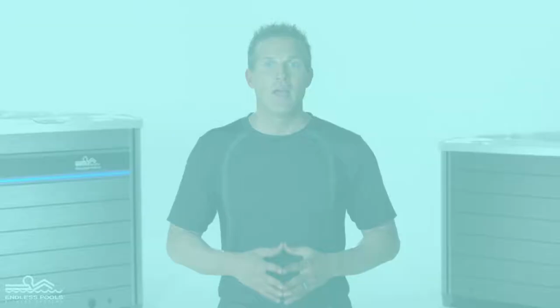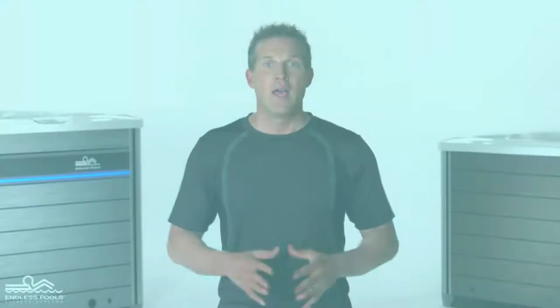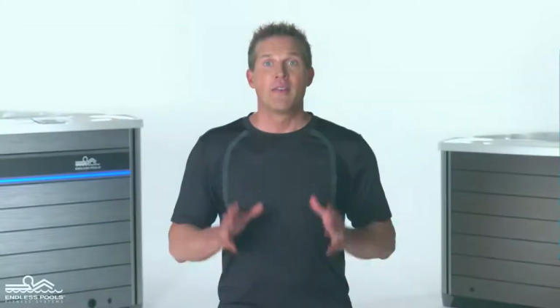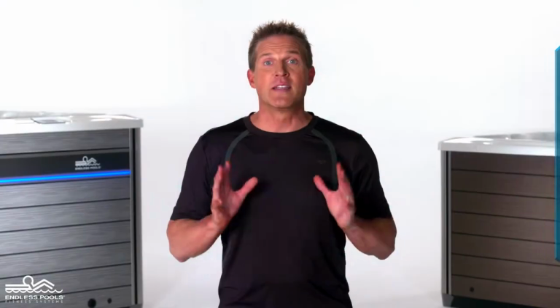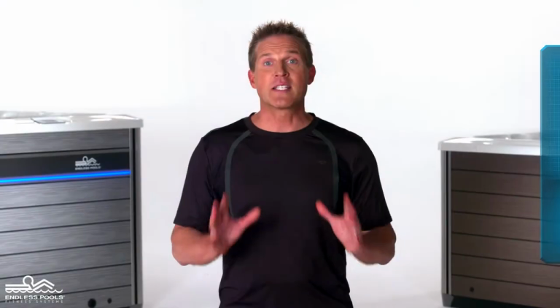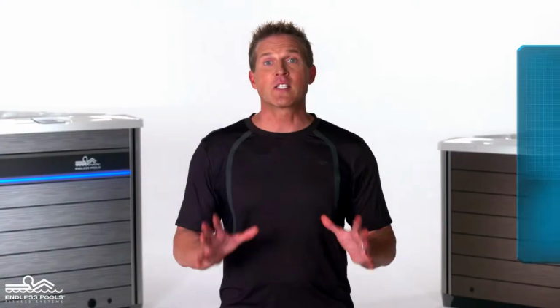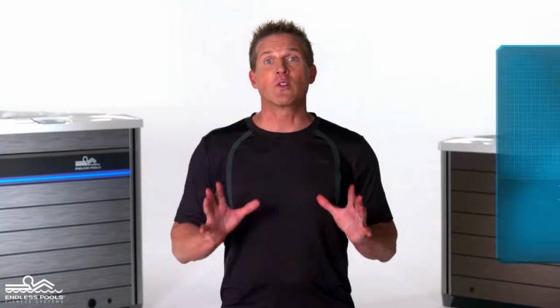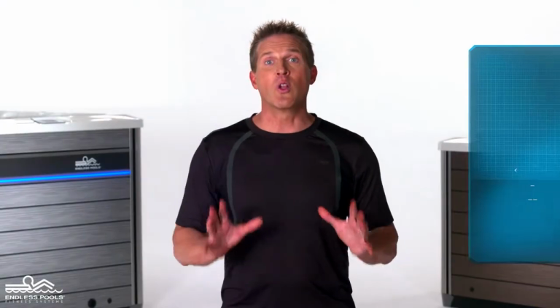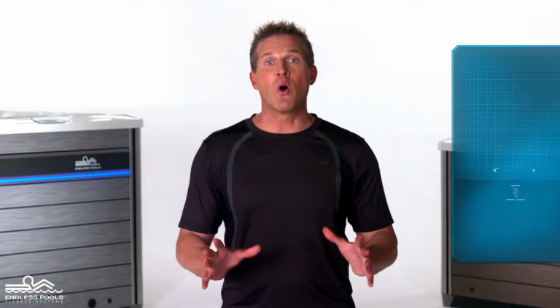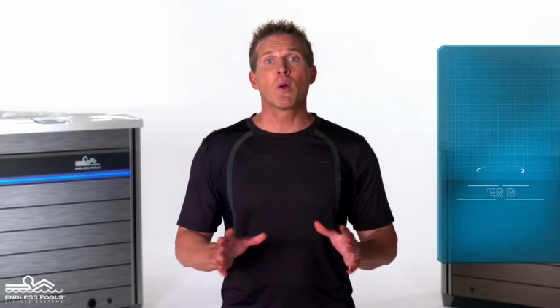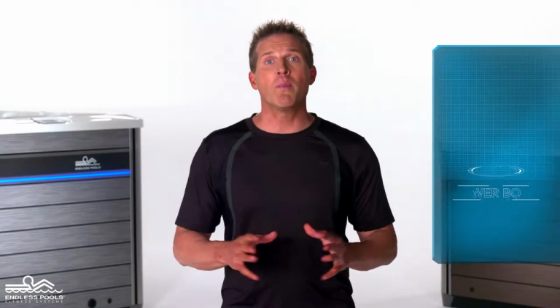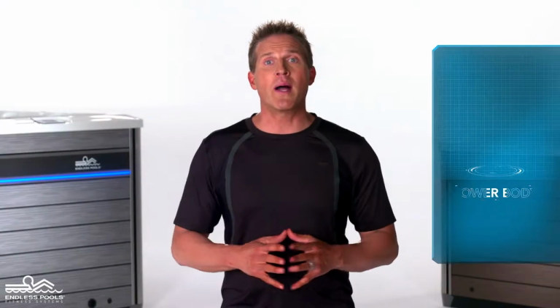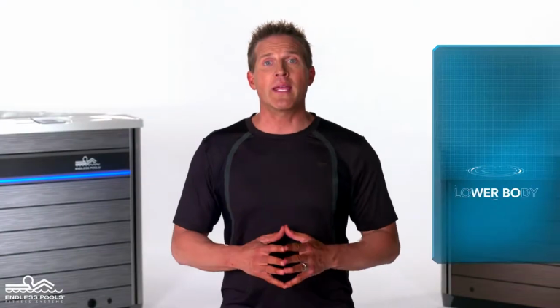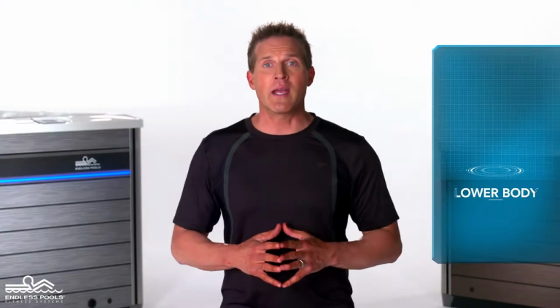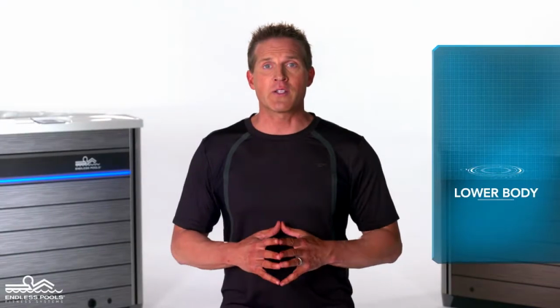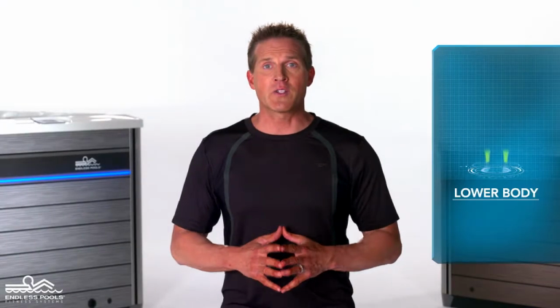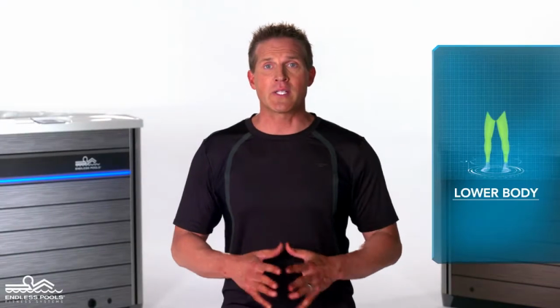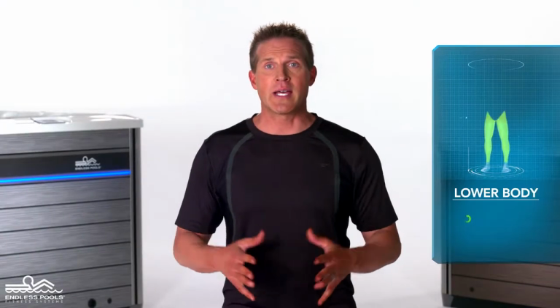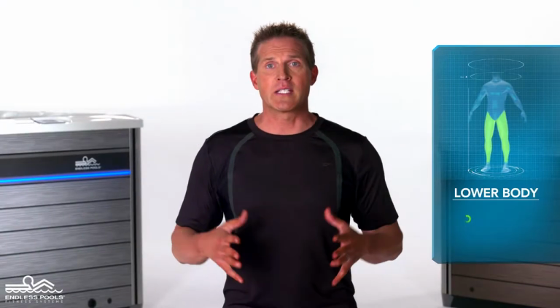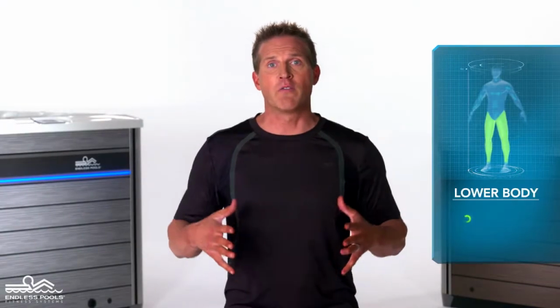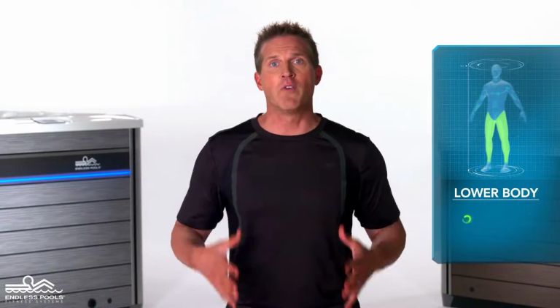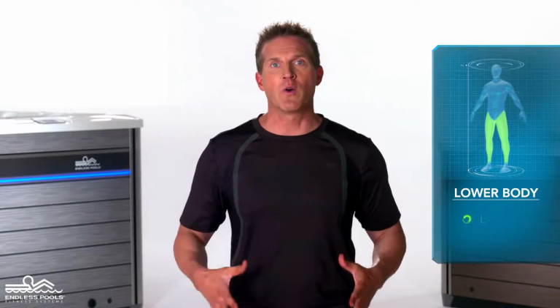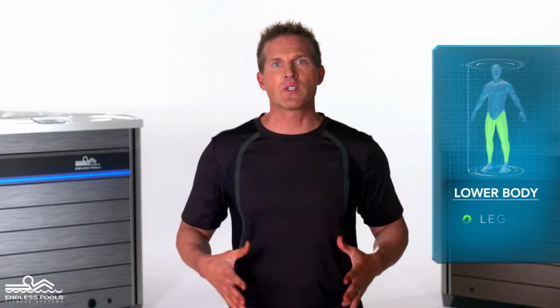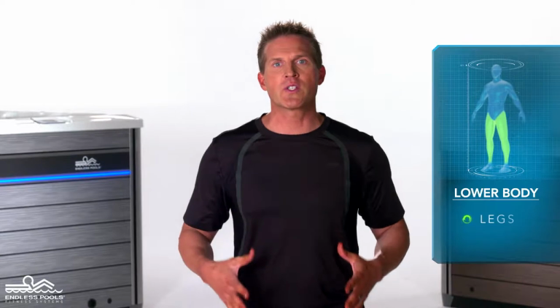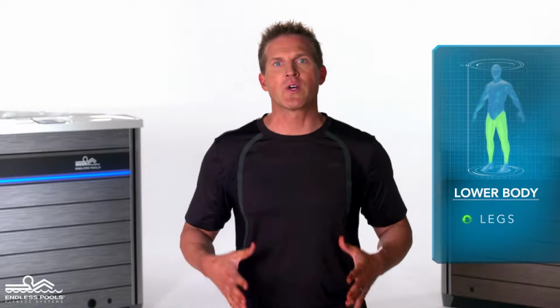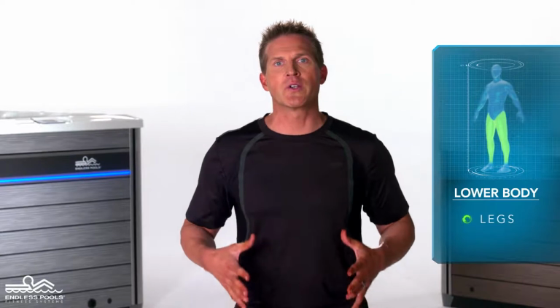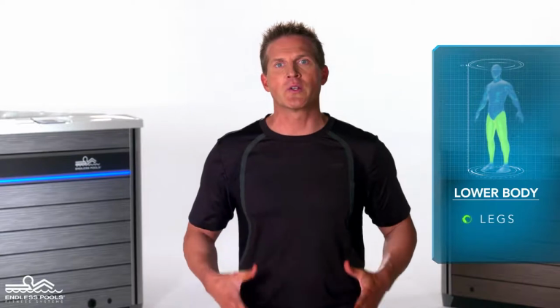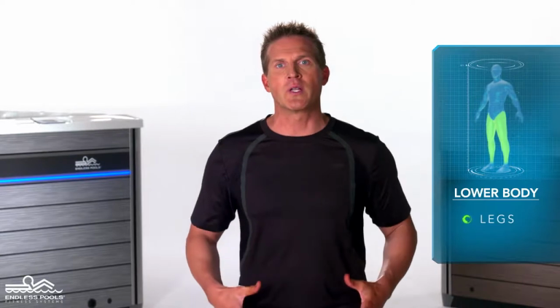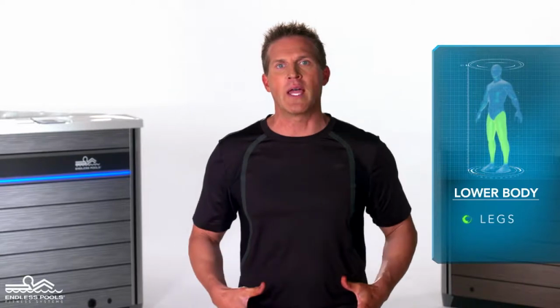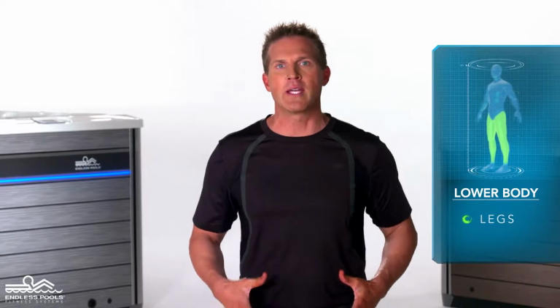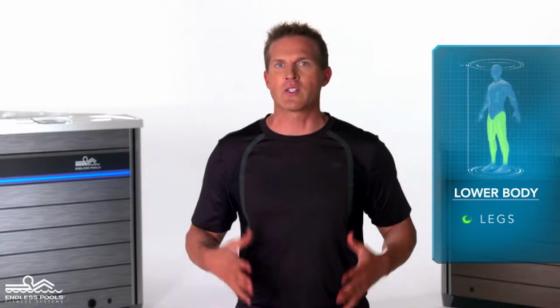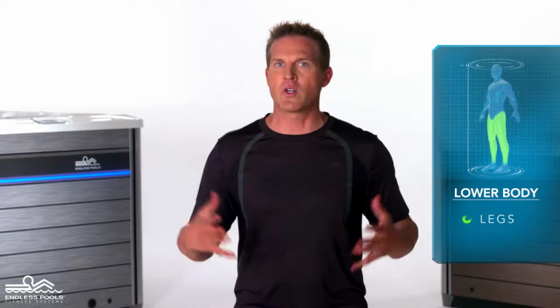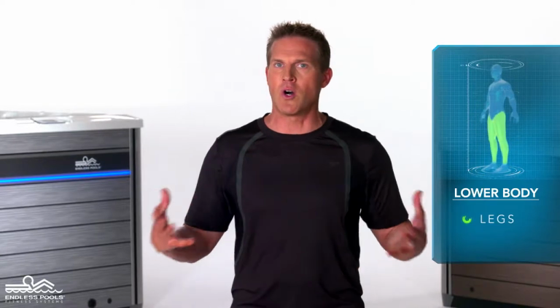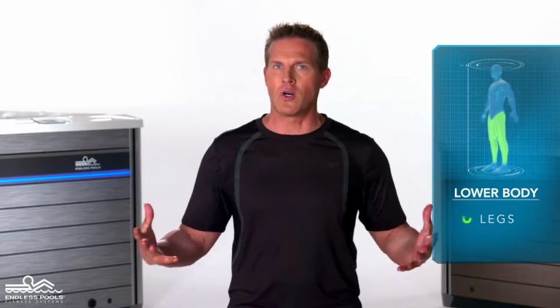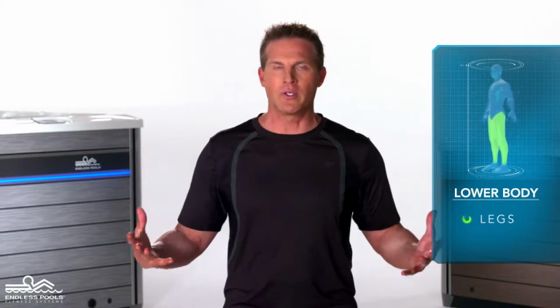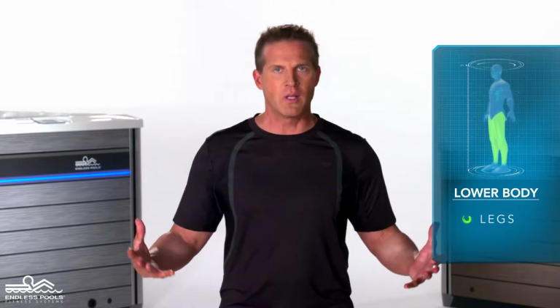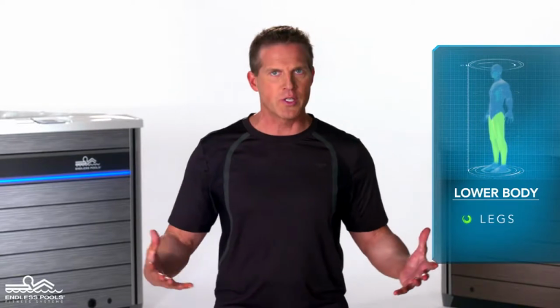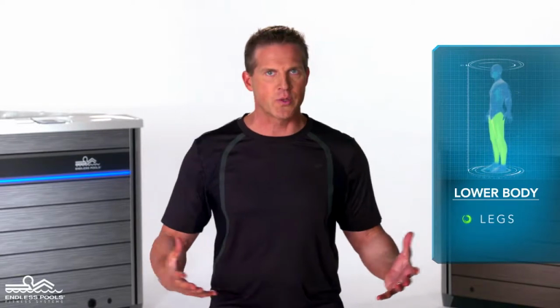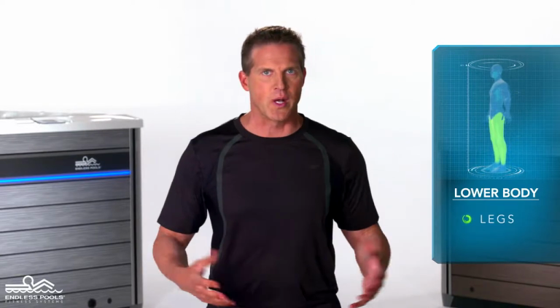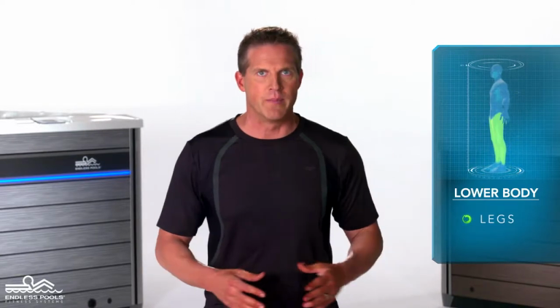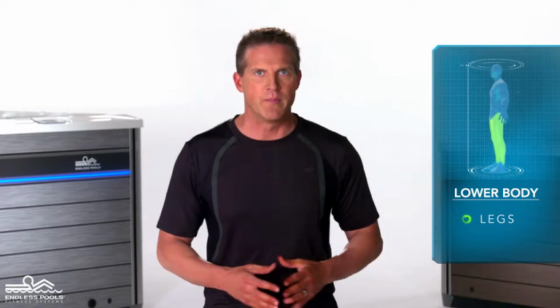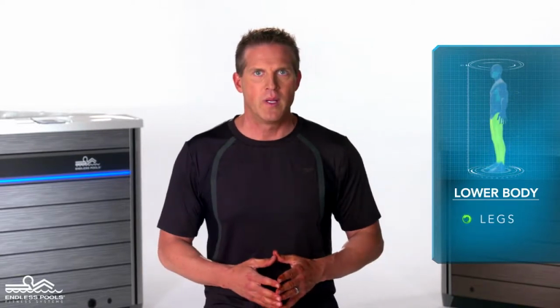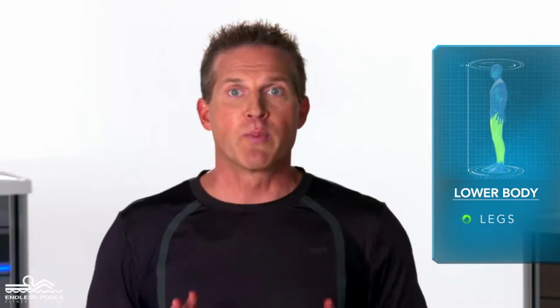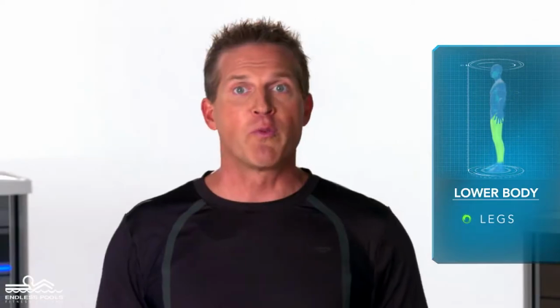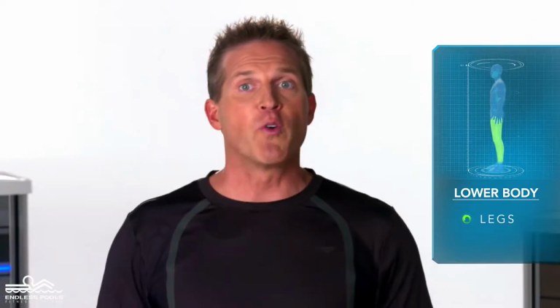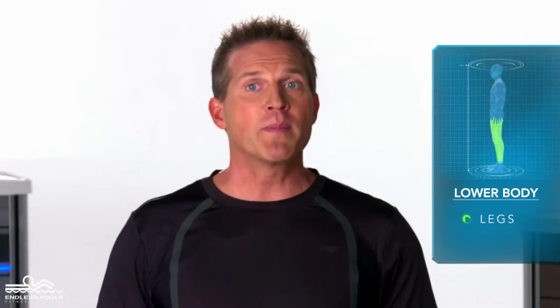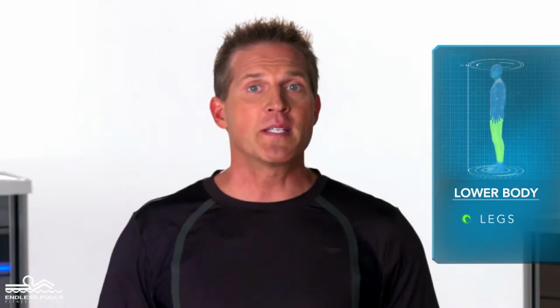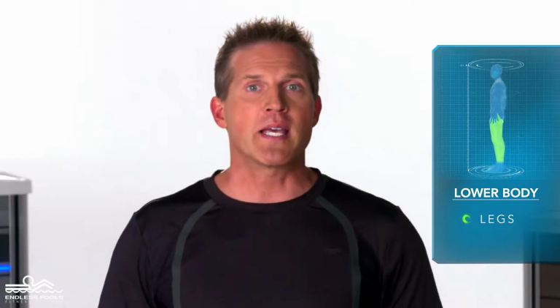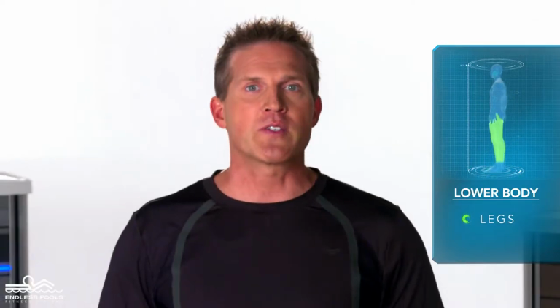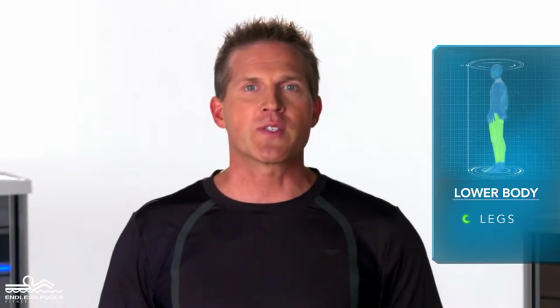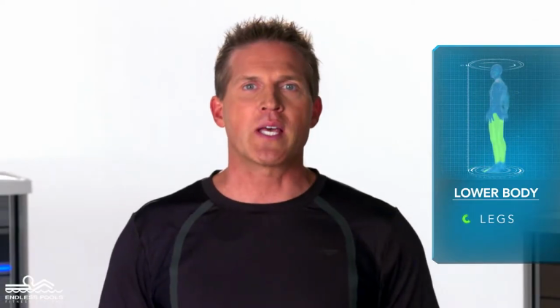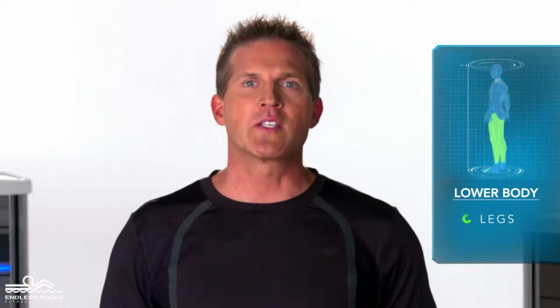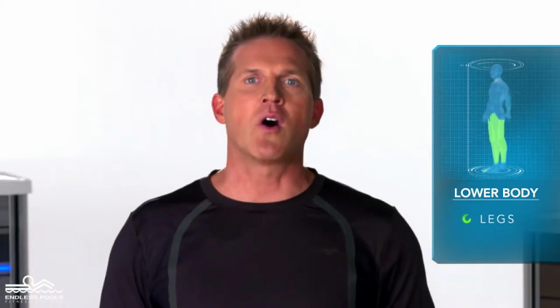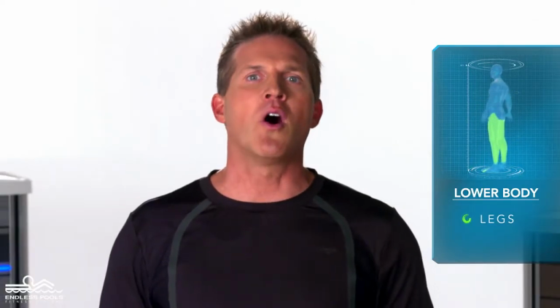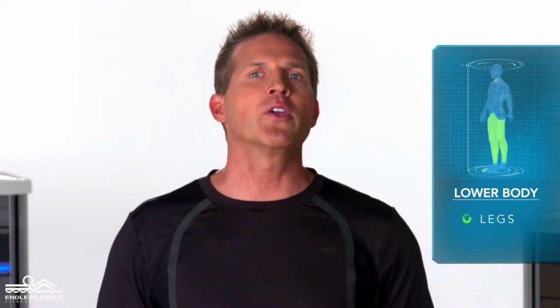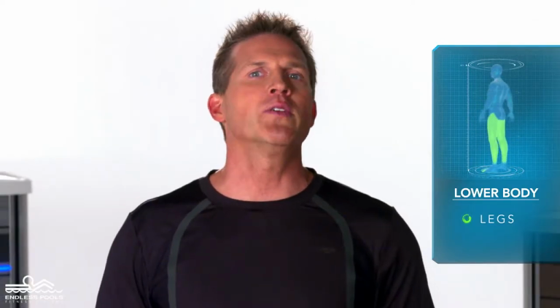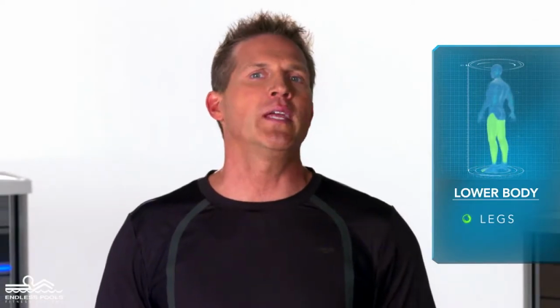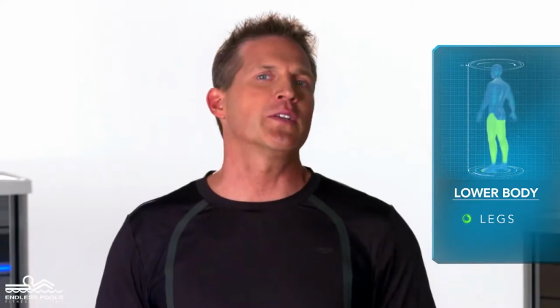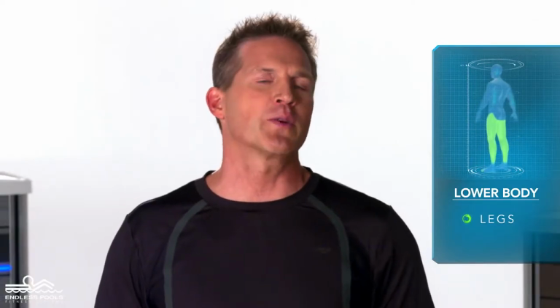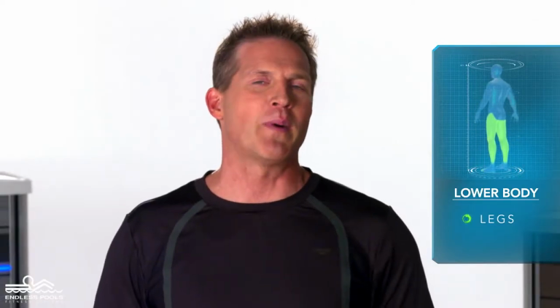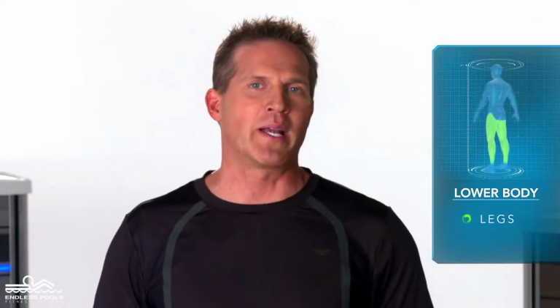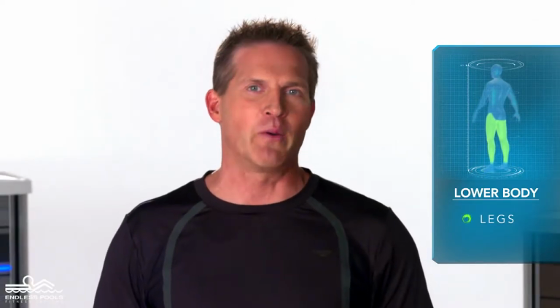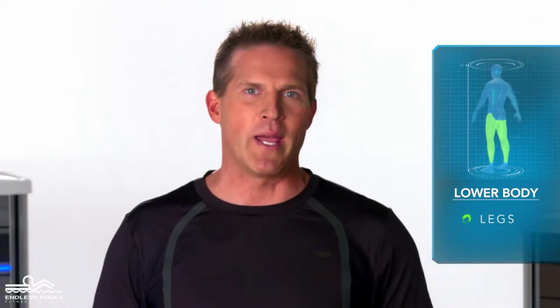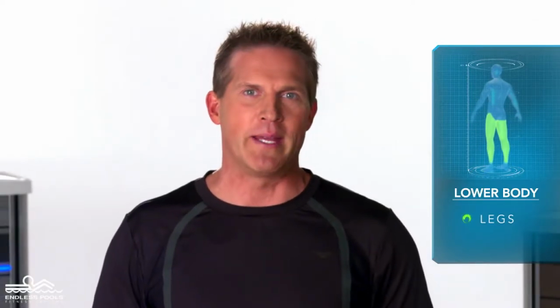This is a lower body exercise that focuses on your legs called a lunge run. To perform this exercise, all you need is your body weight.